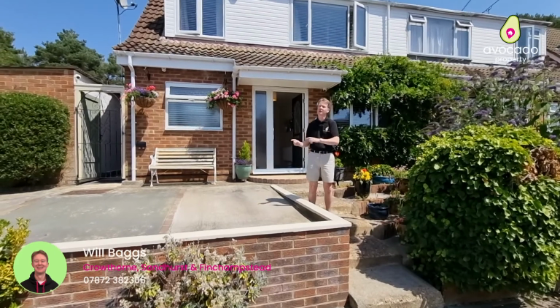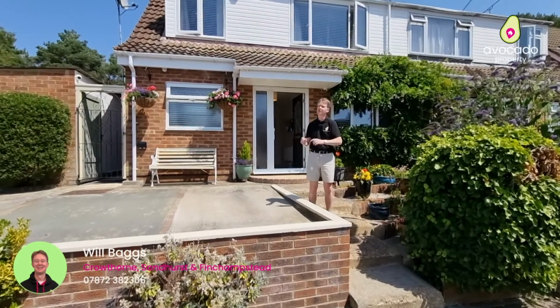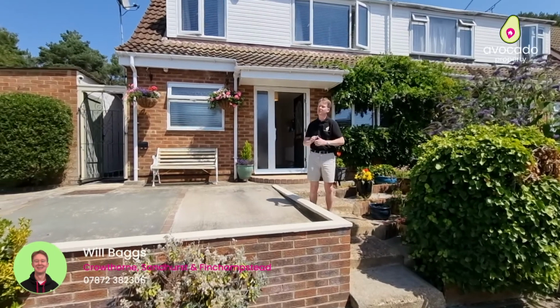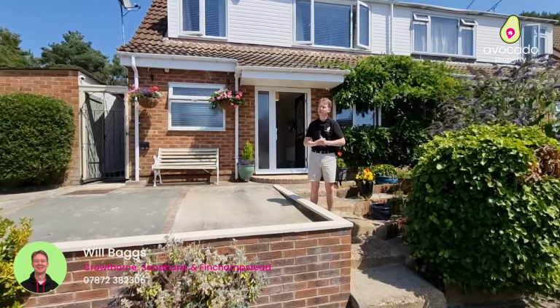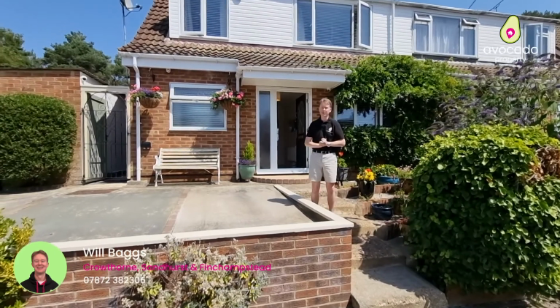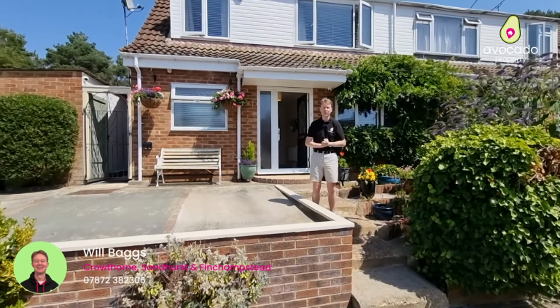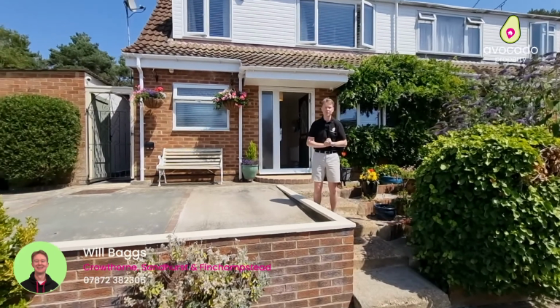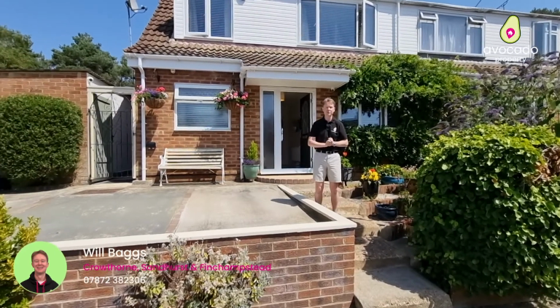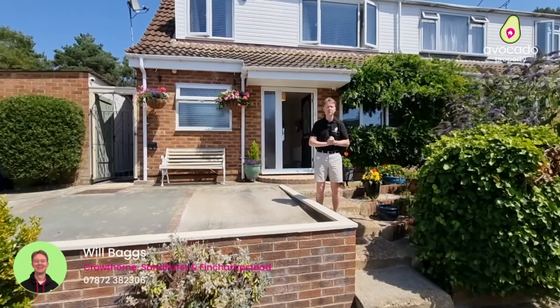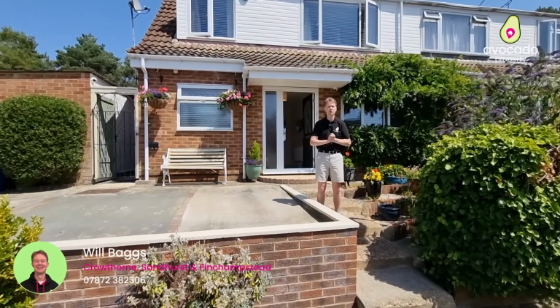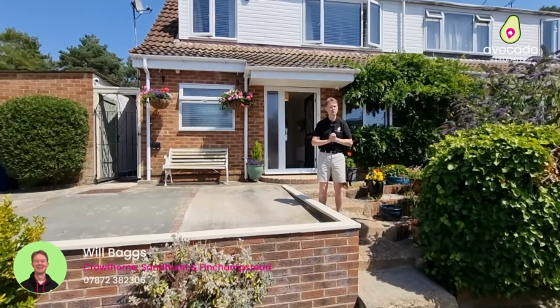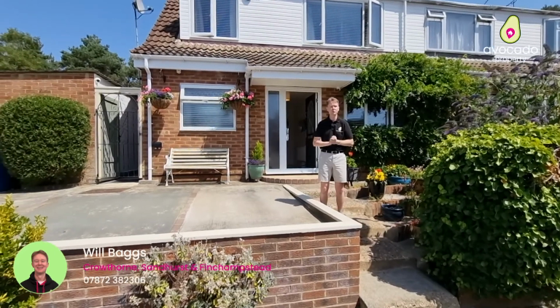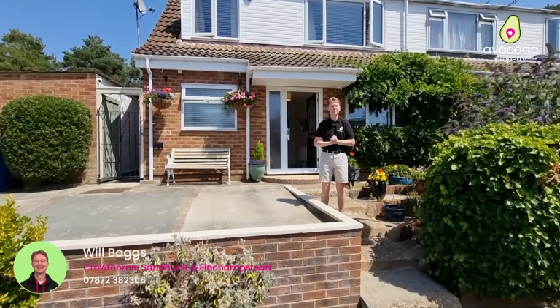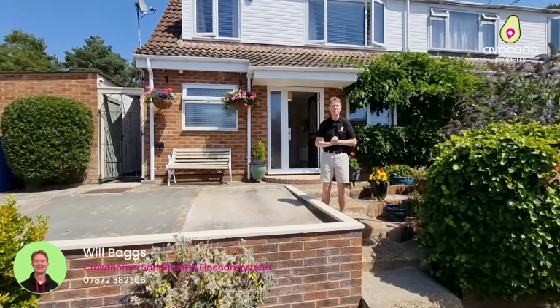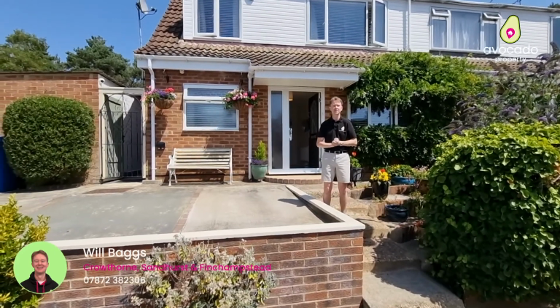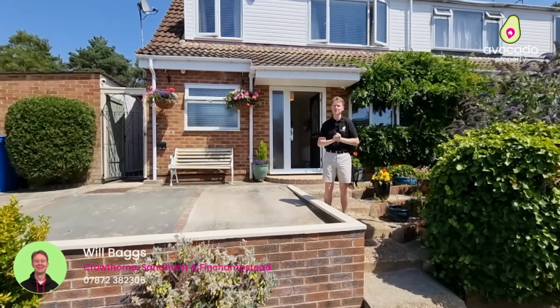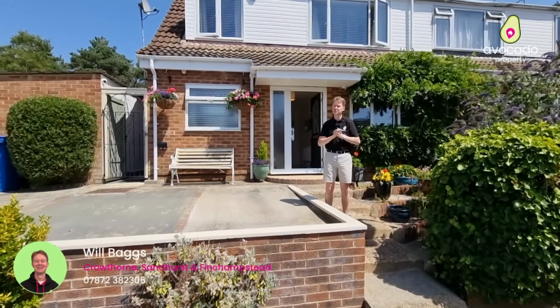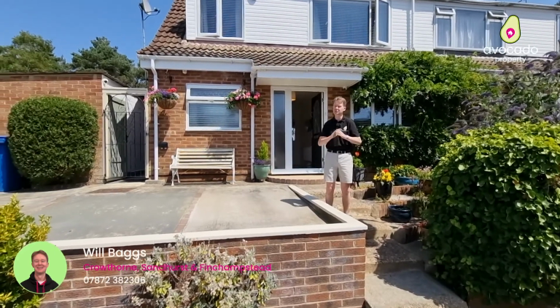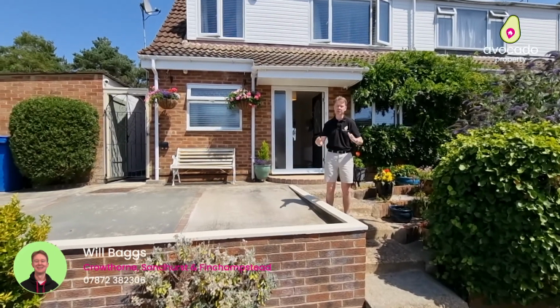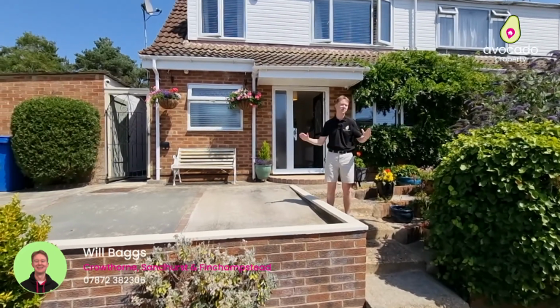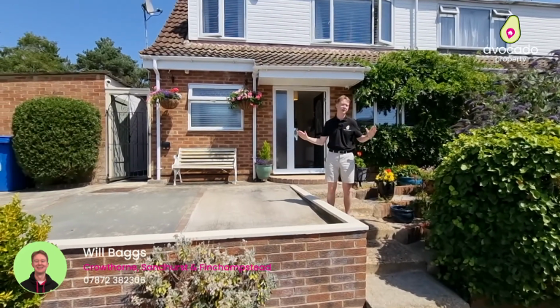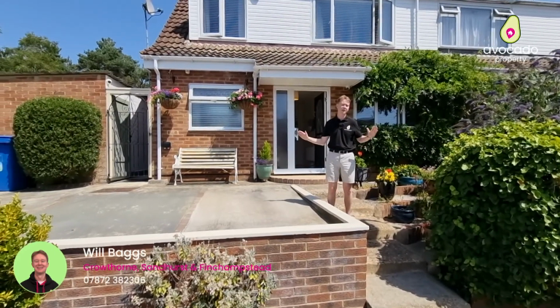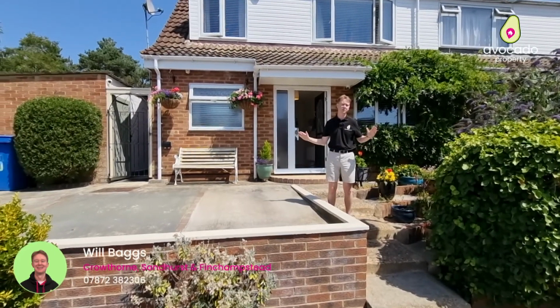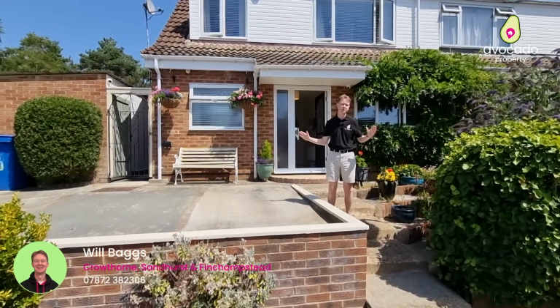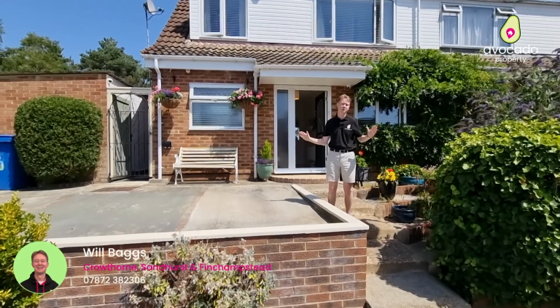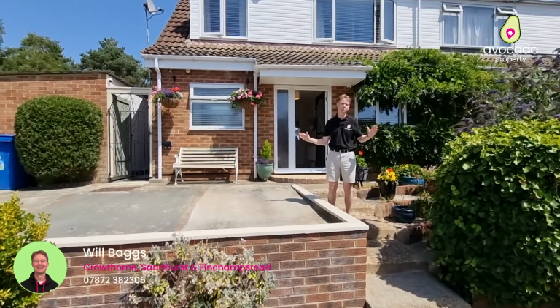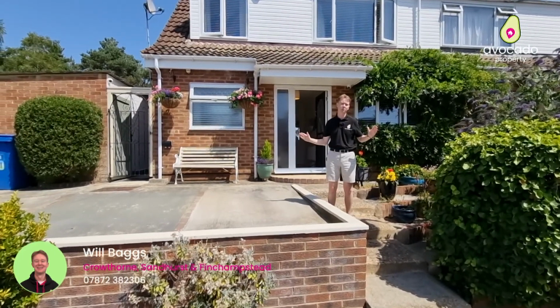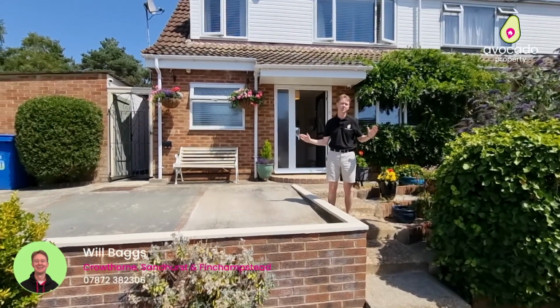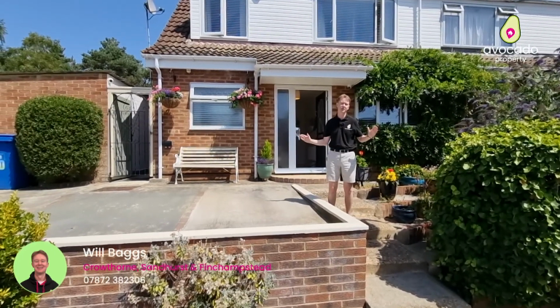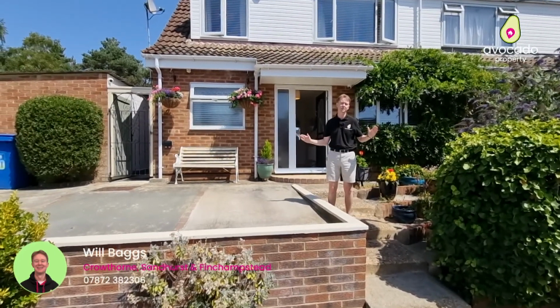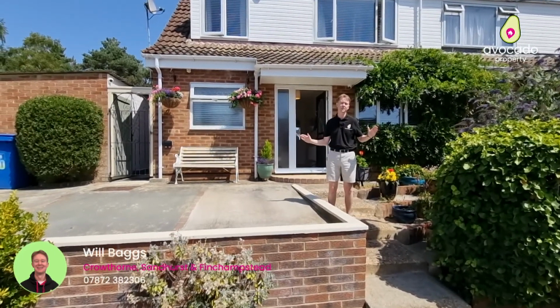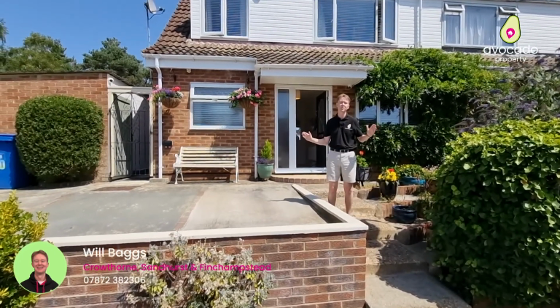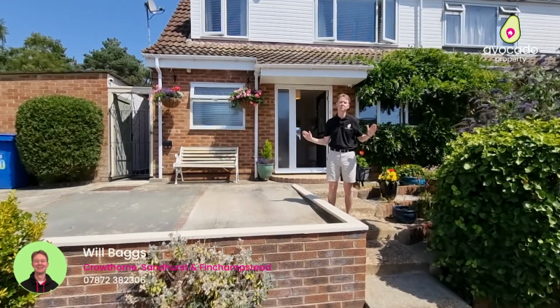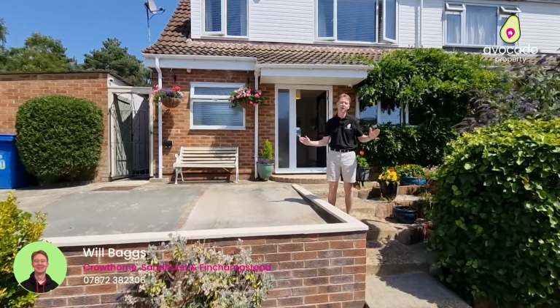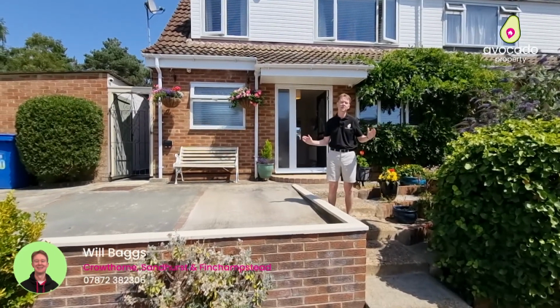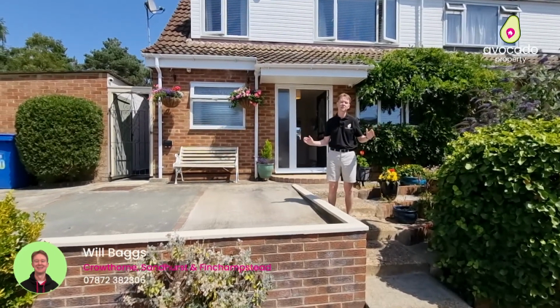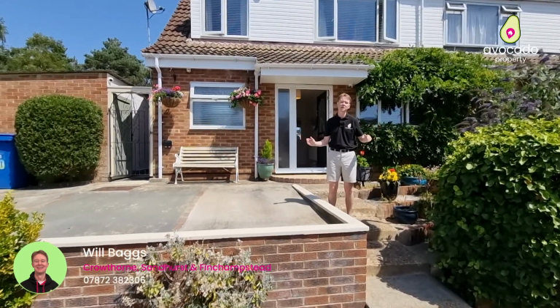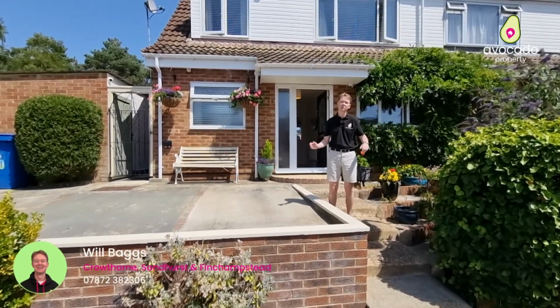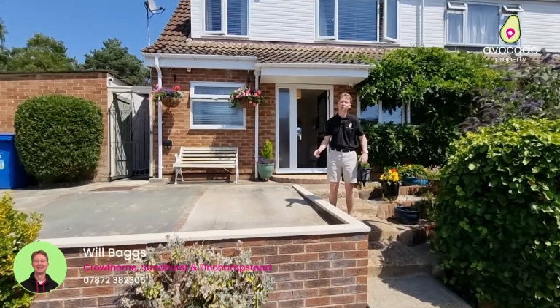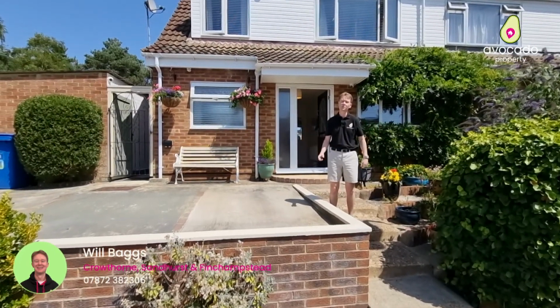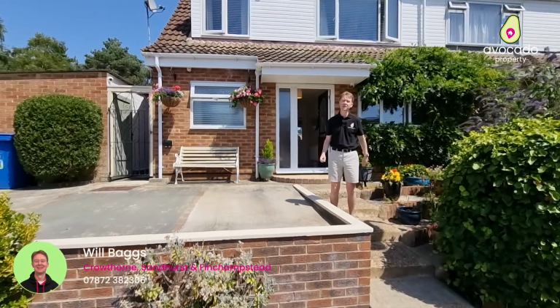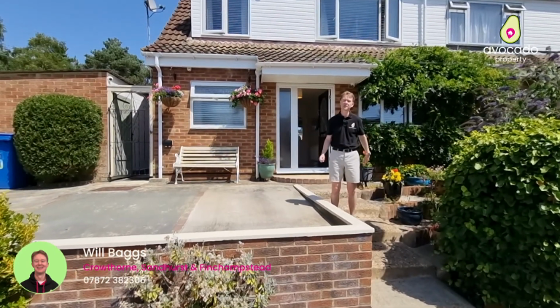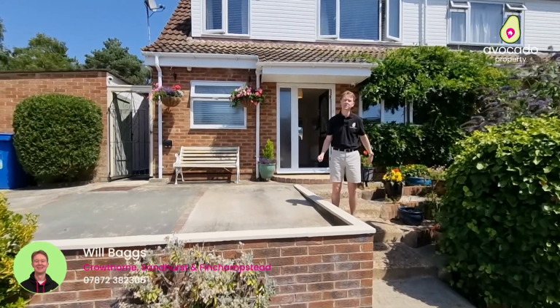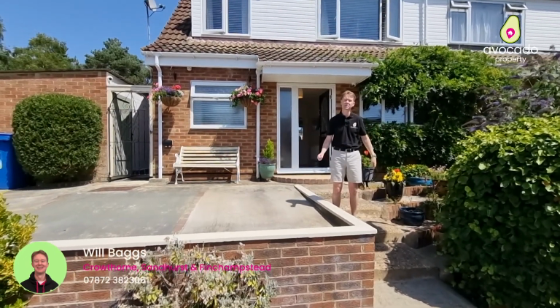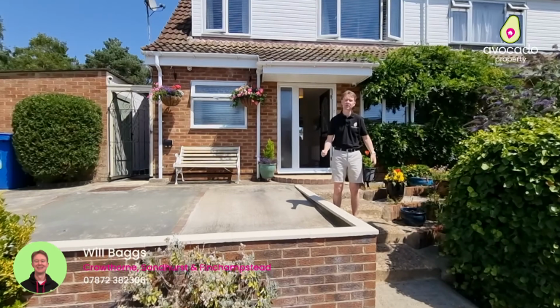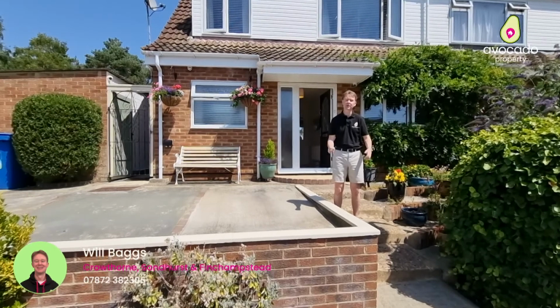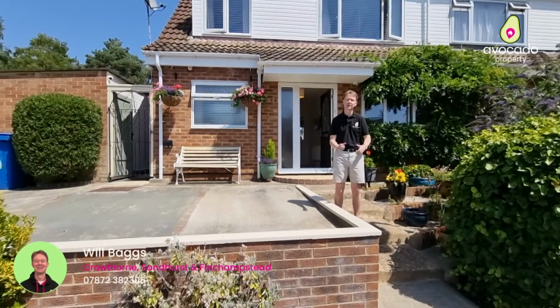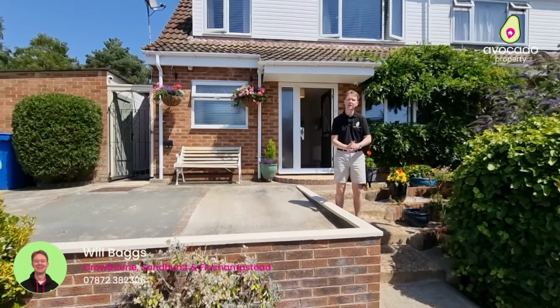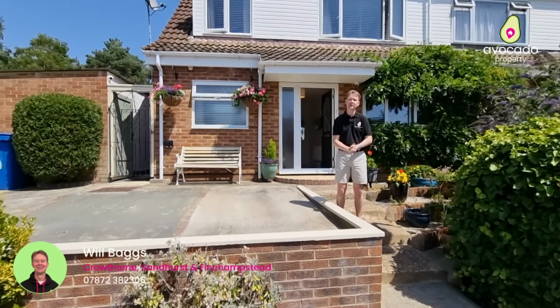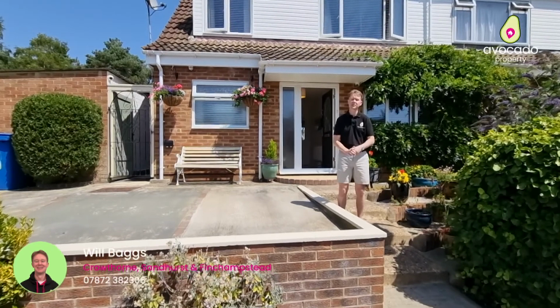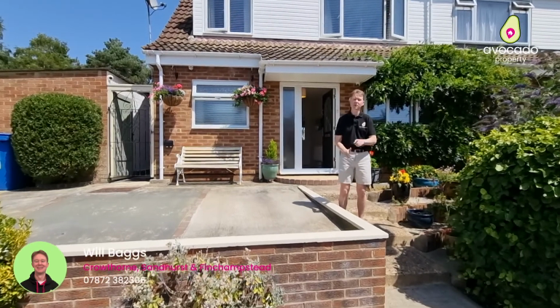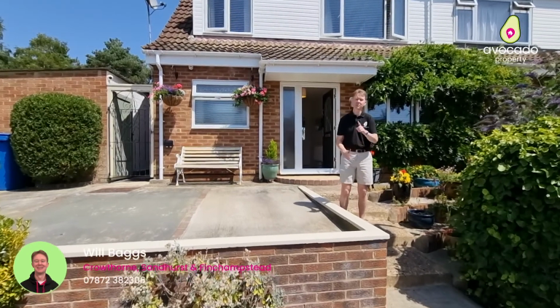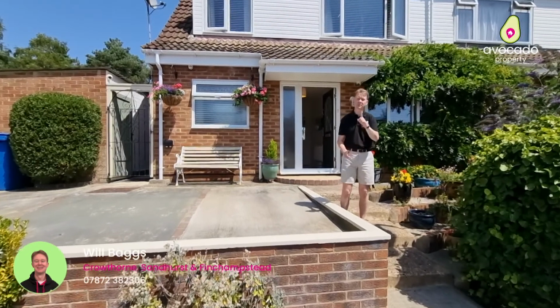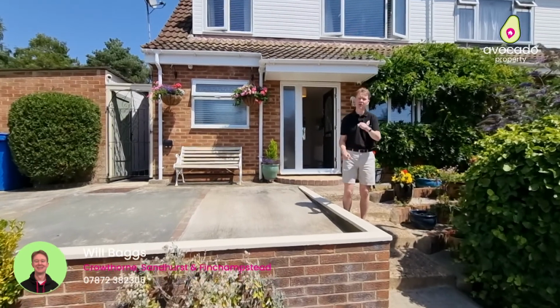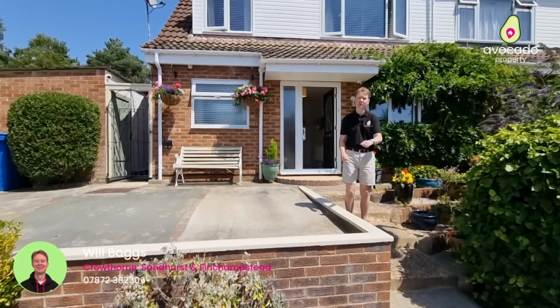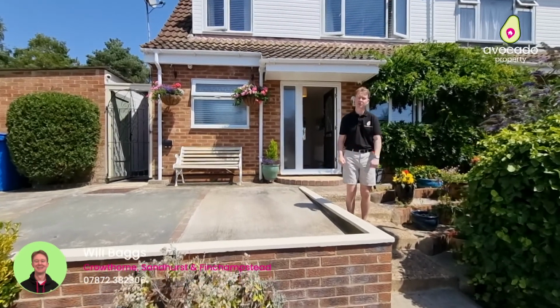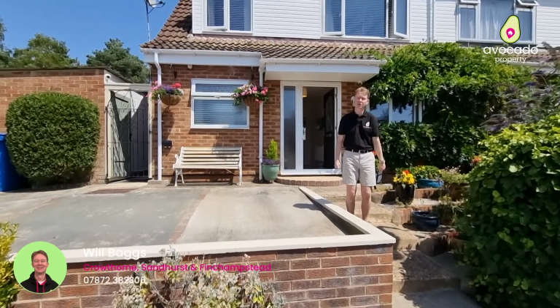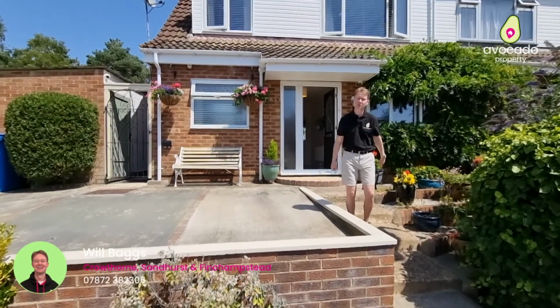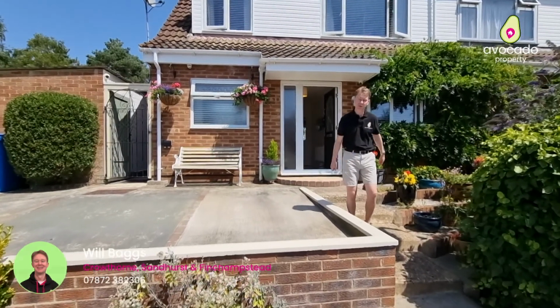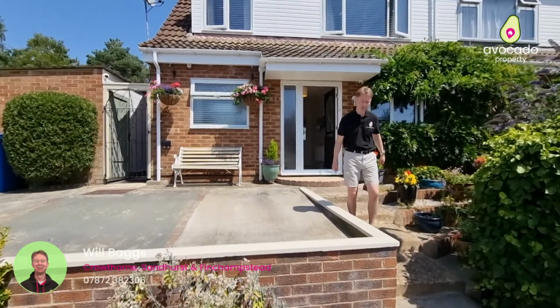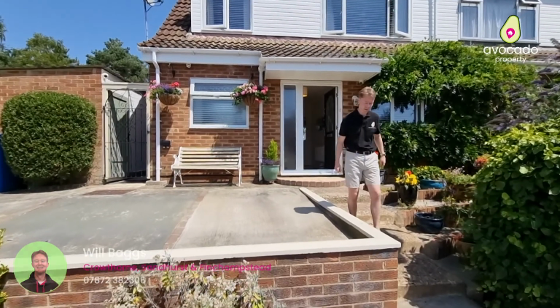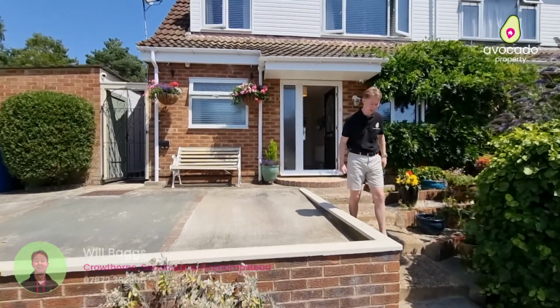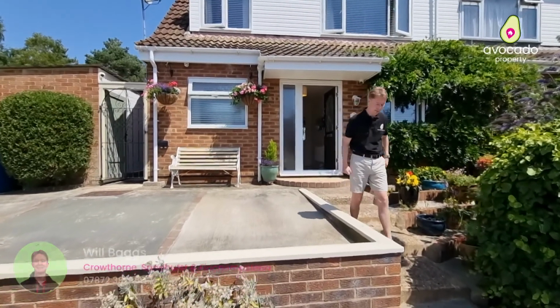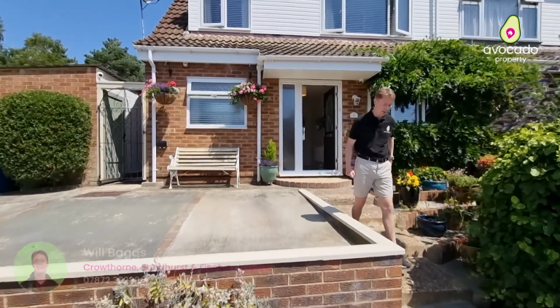The garden truly is something else on this property, but before we take you inside, let's go meet Mike to show us the local area.